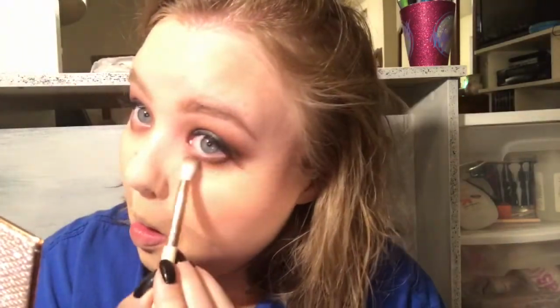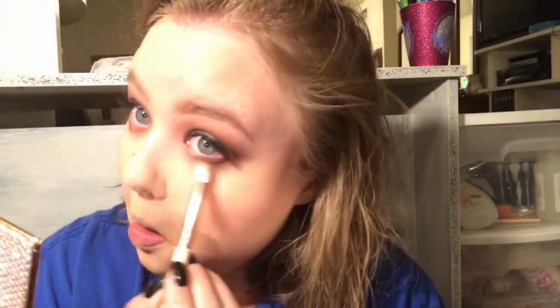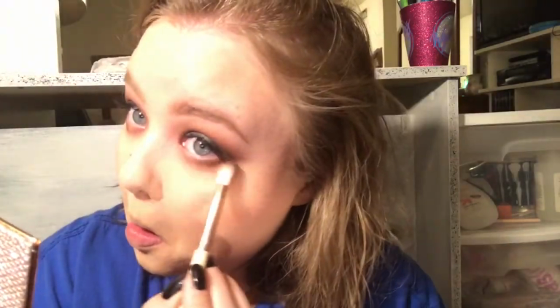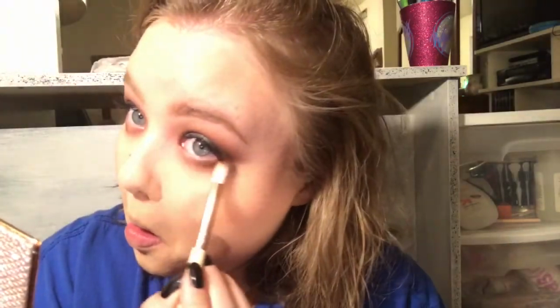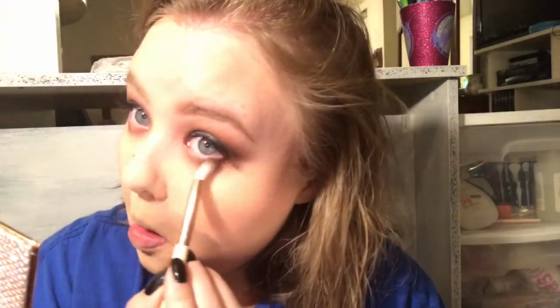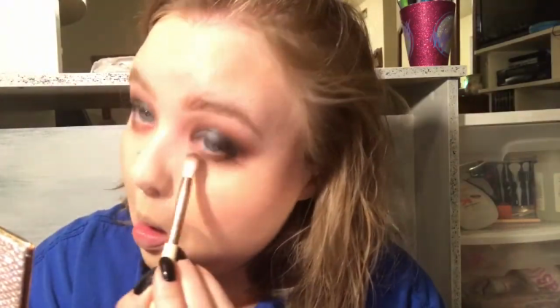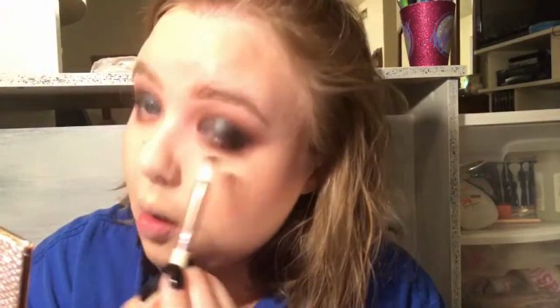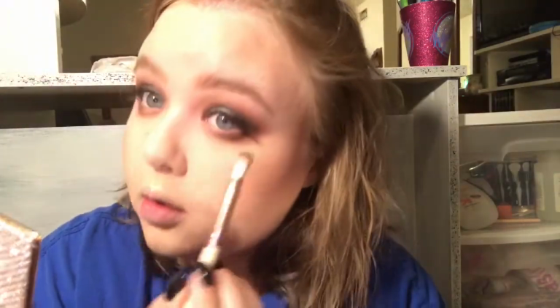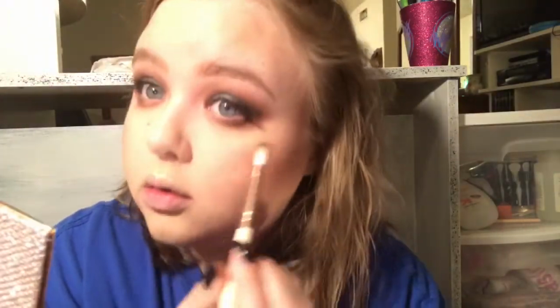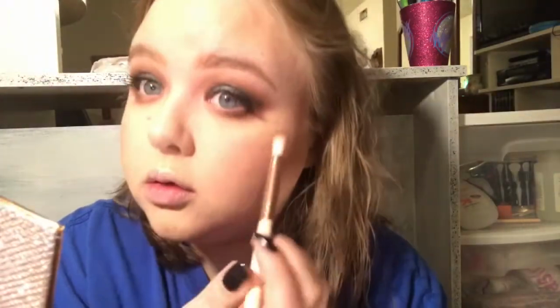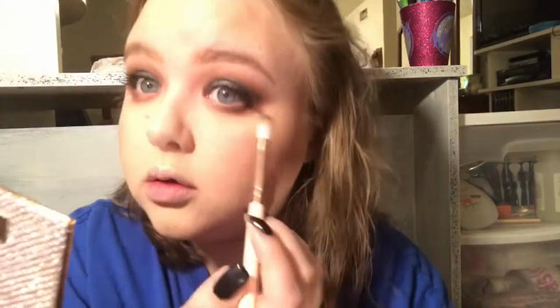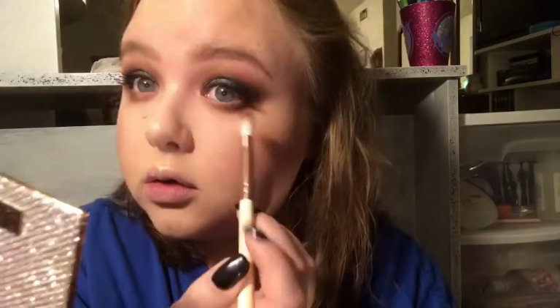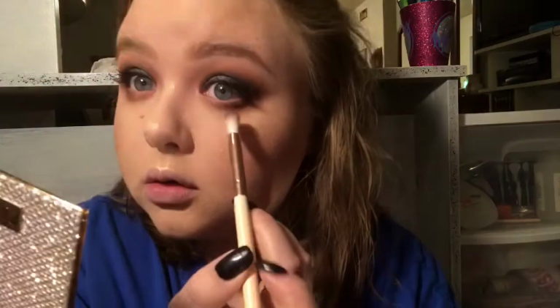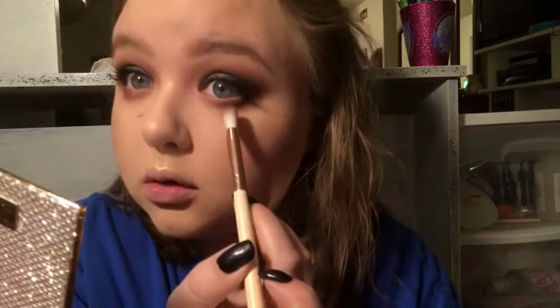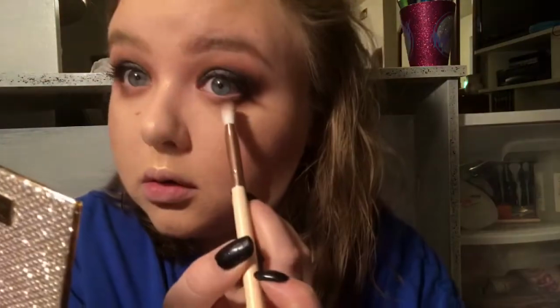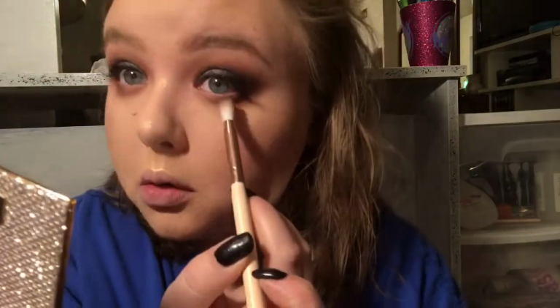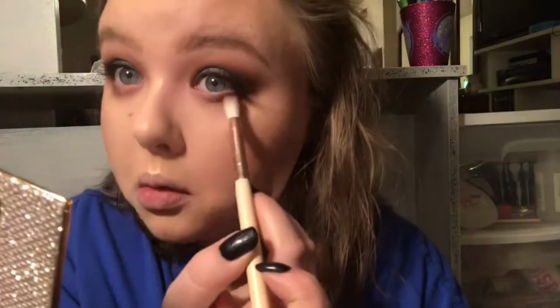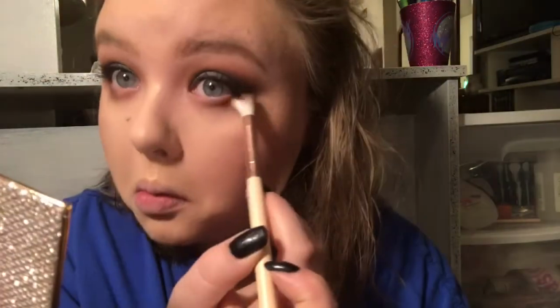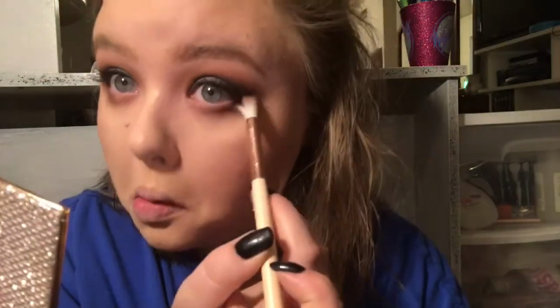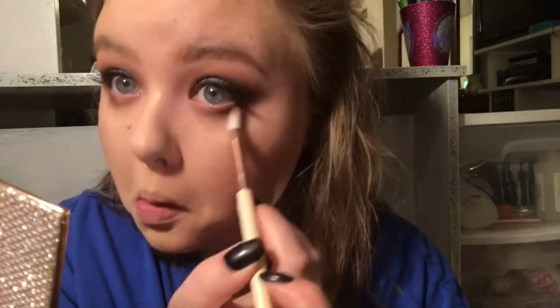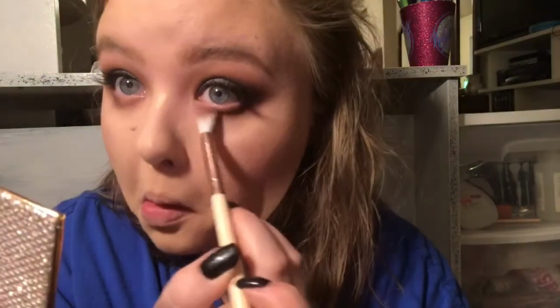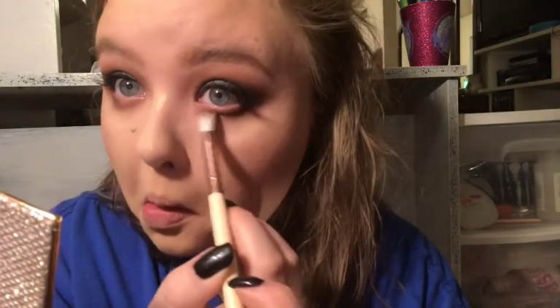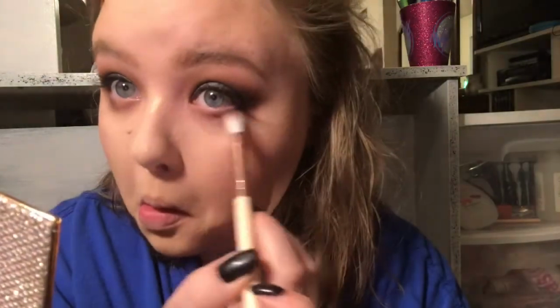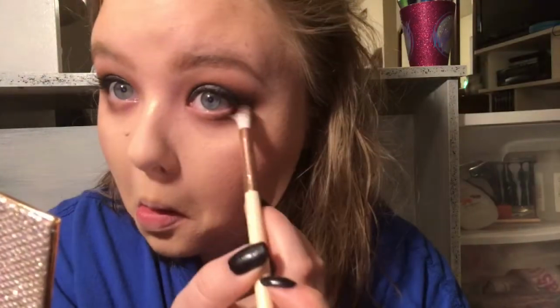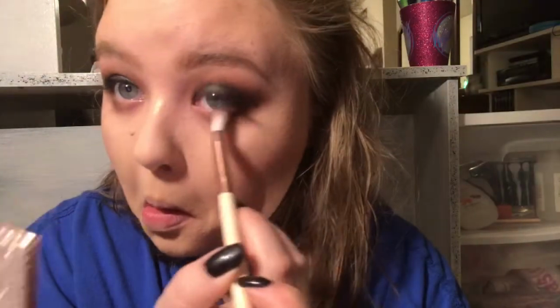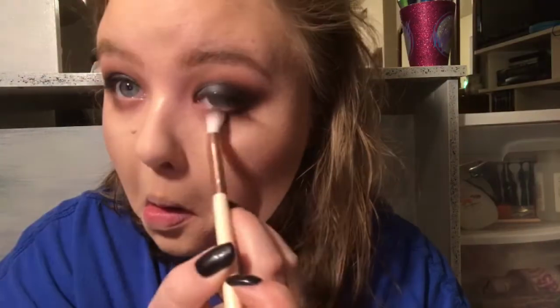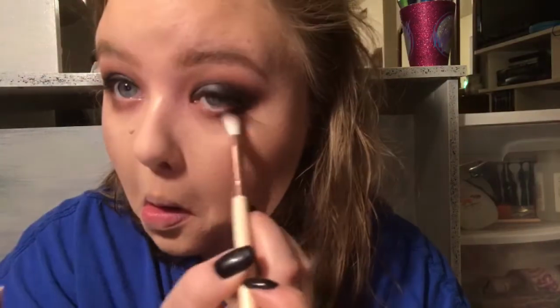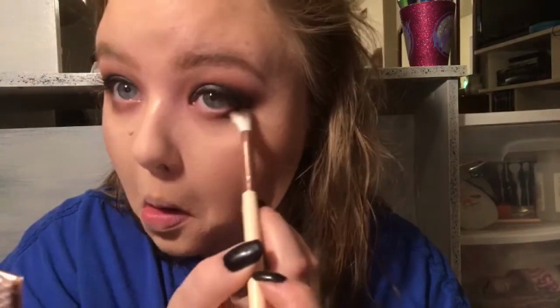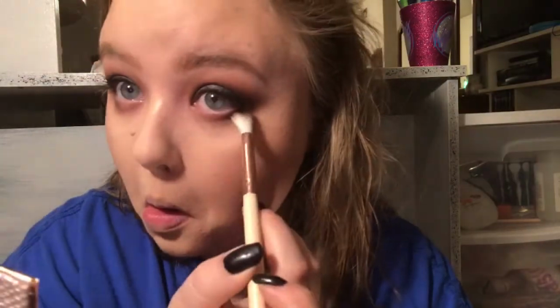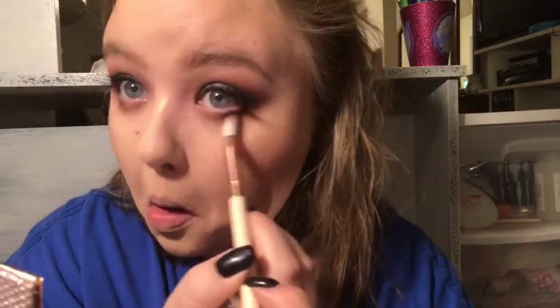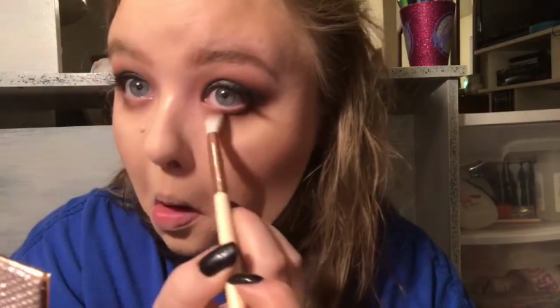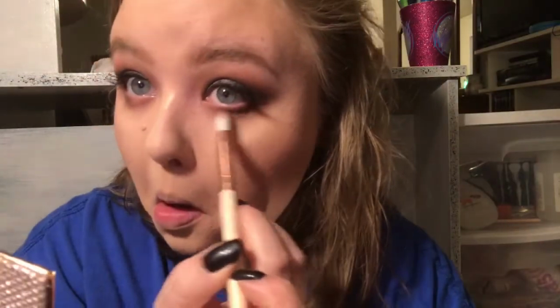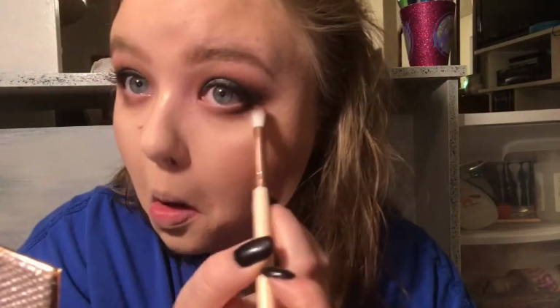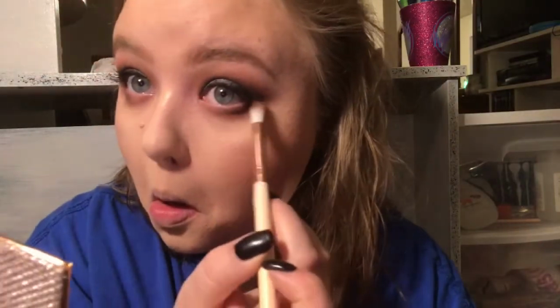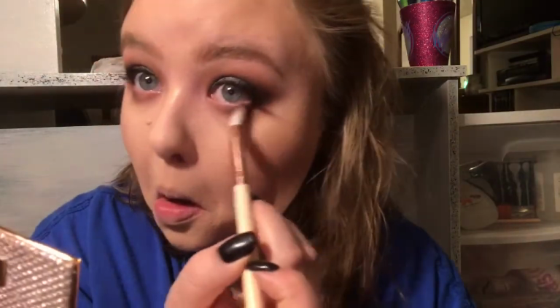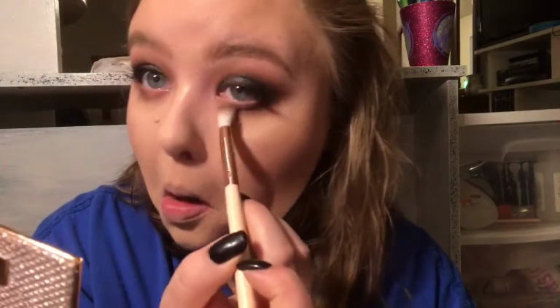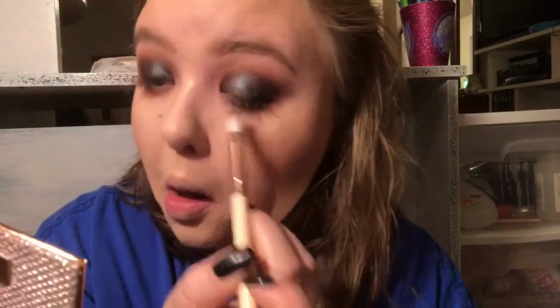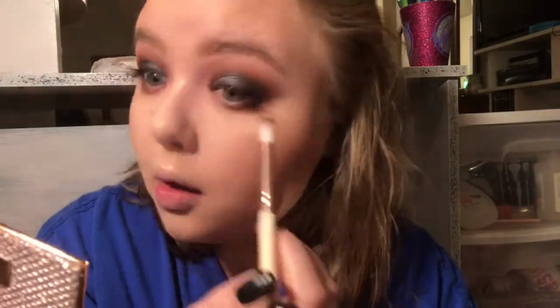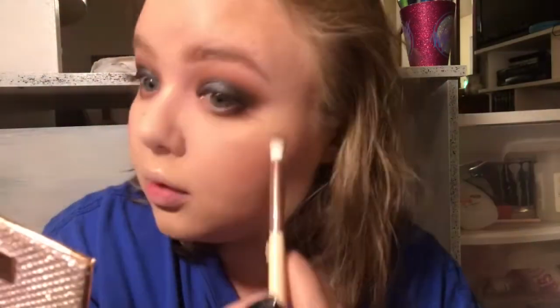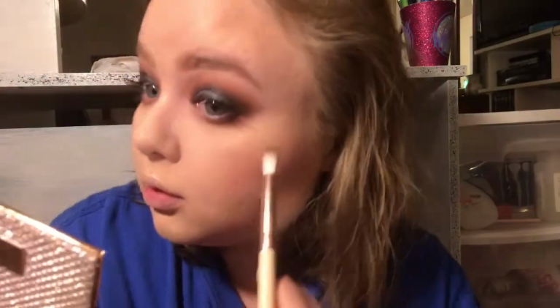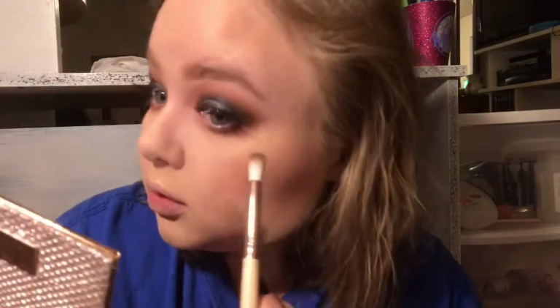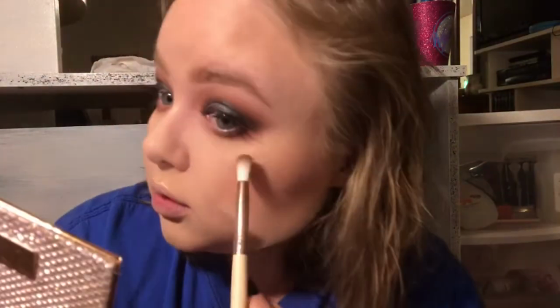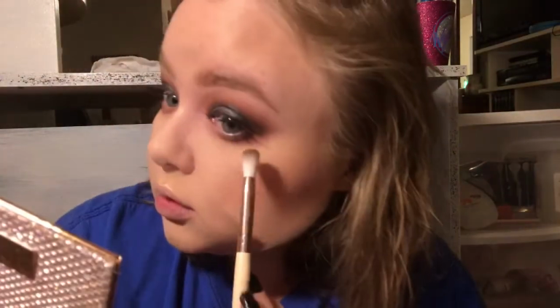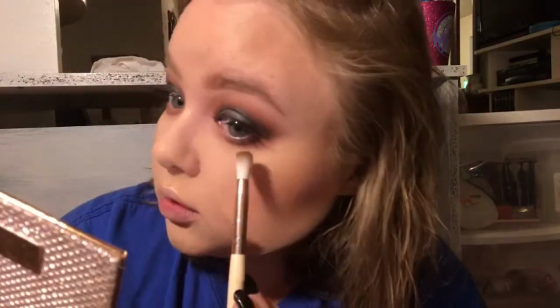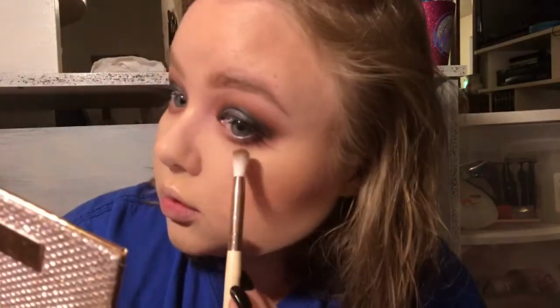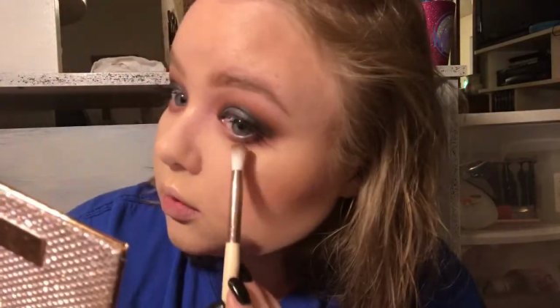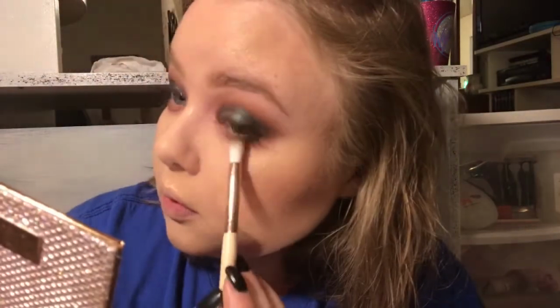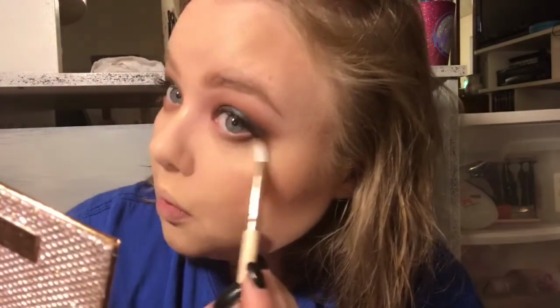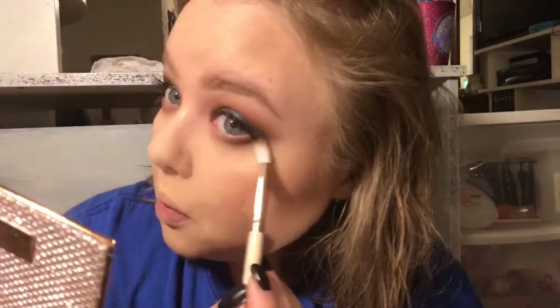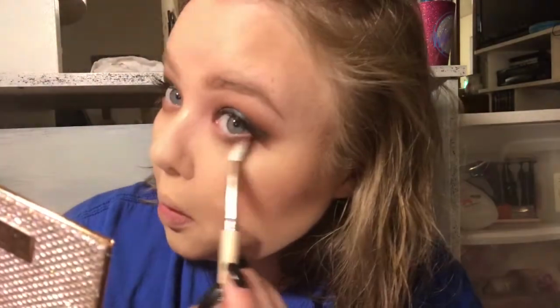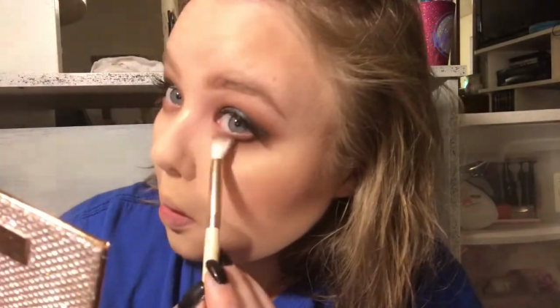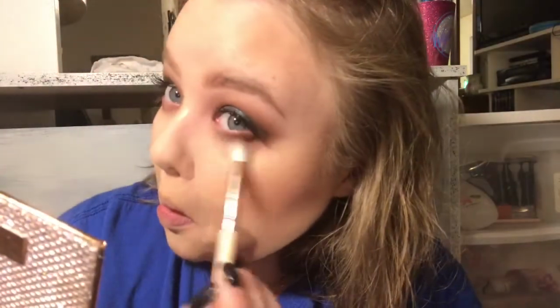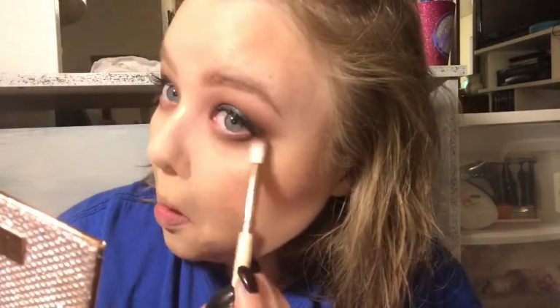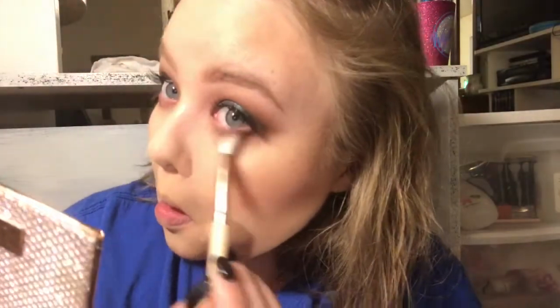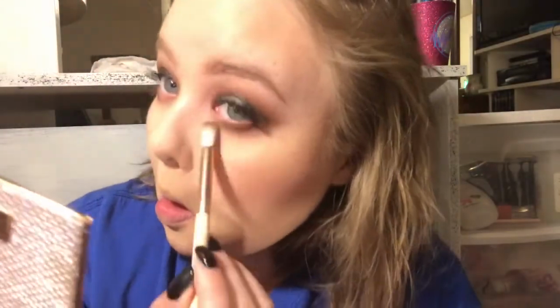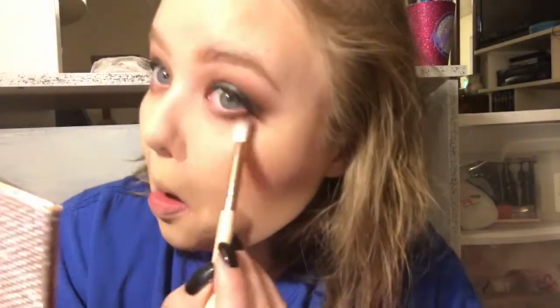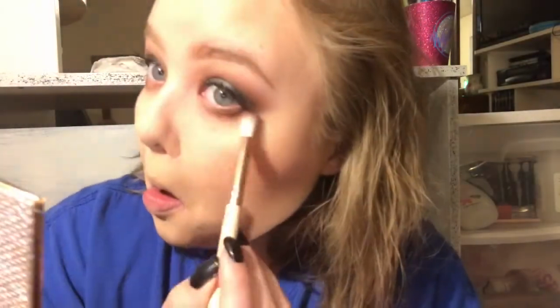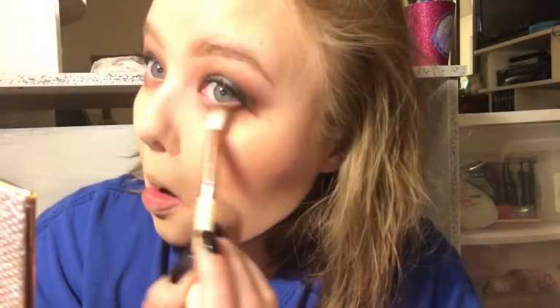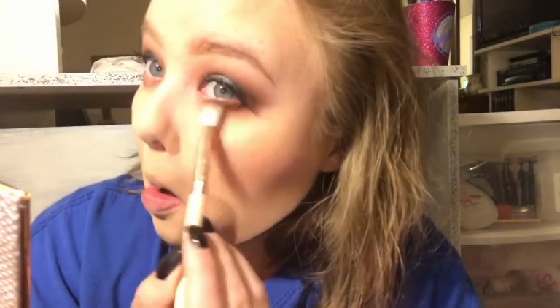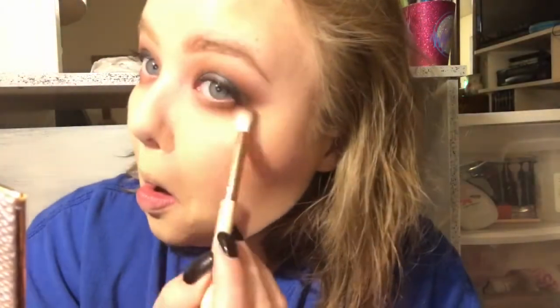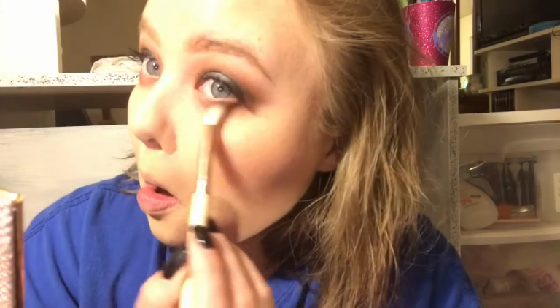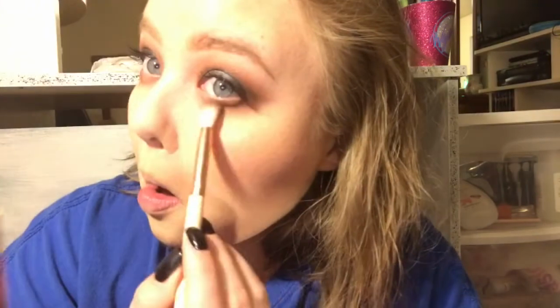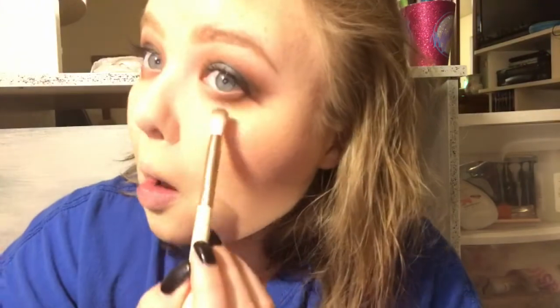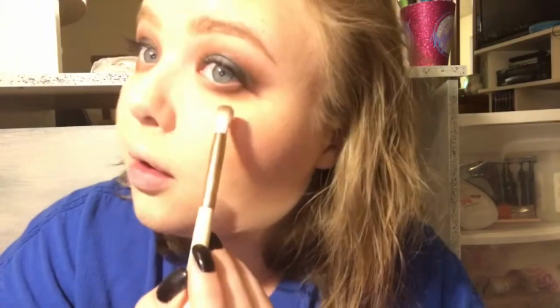Still blending everything out and trying not to poke myself in the eyeball with my brush.